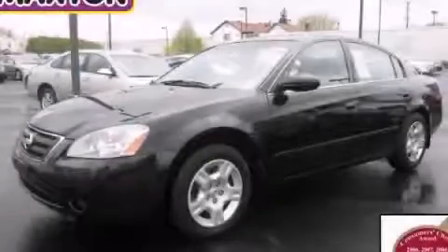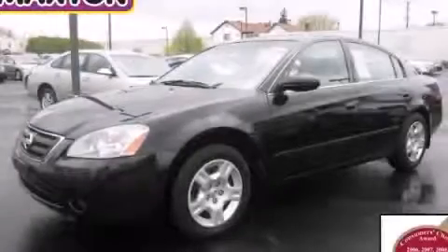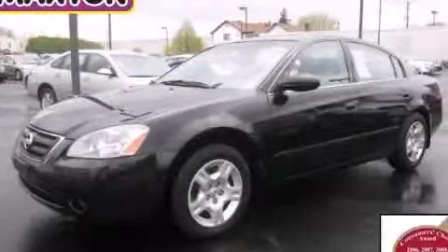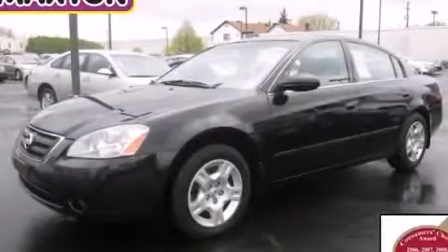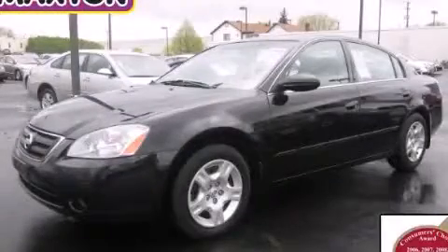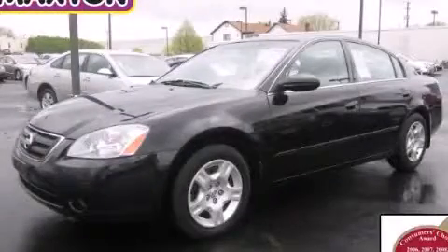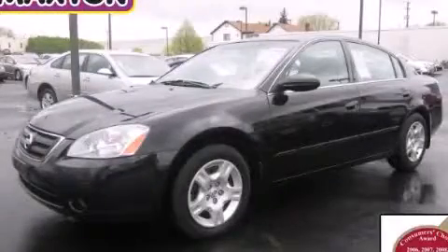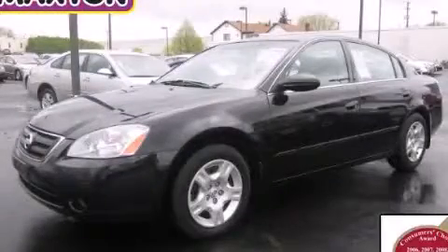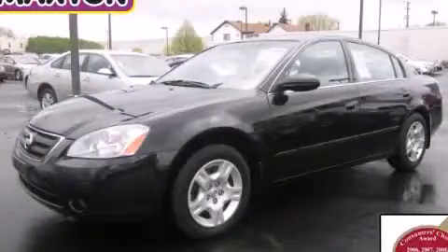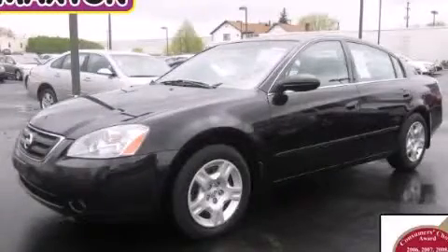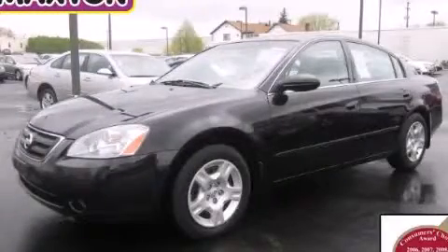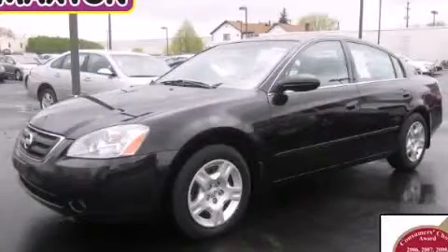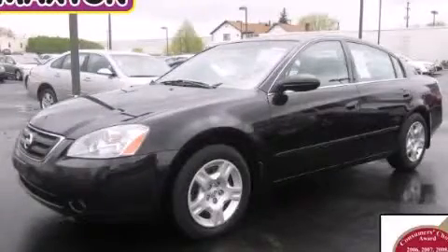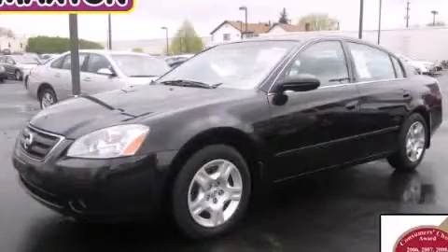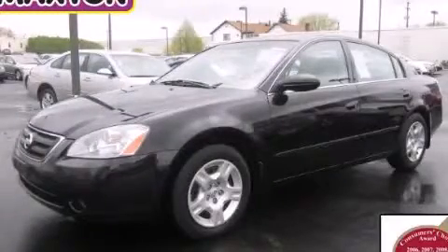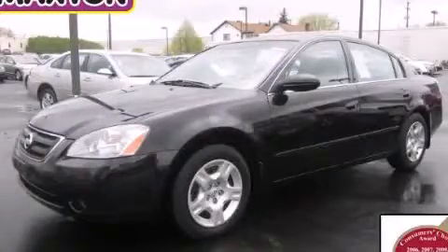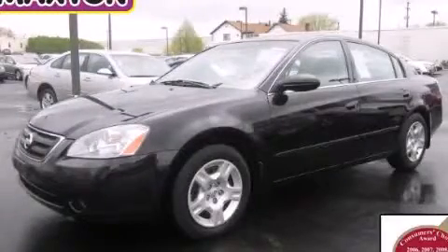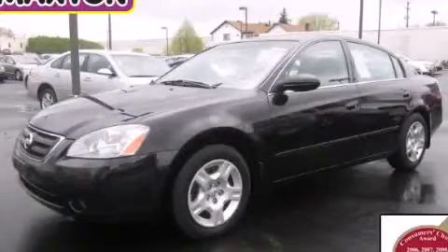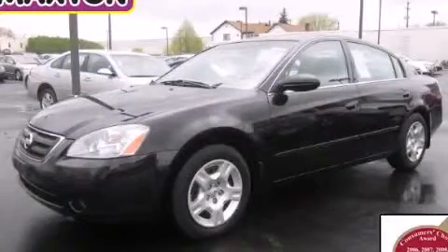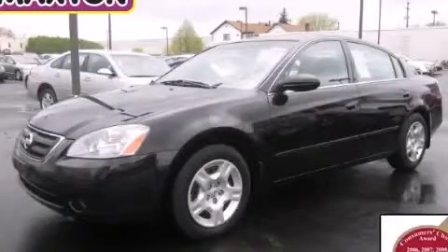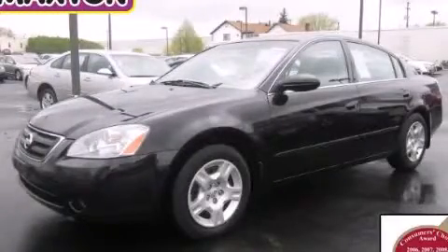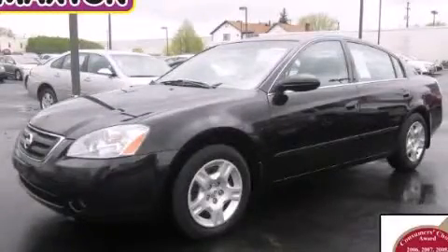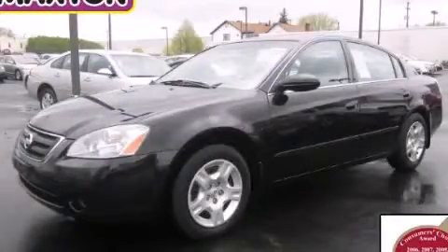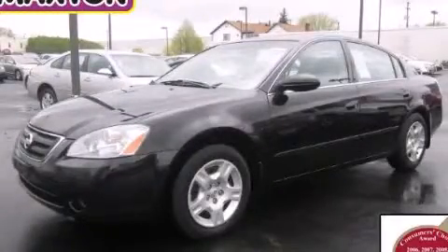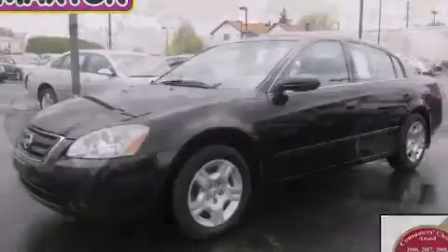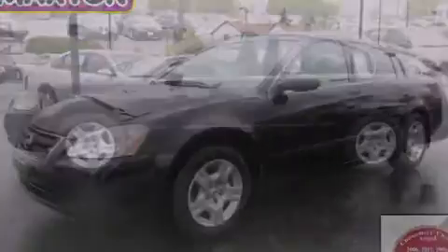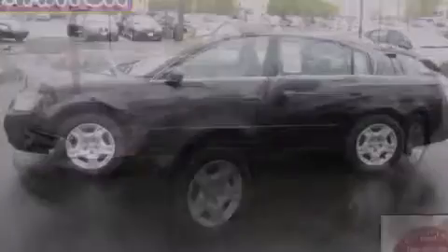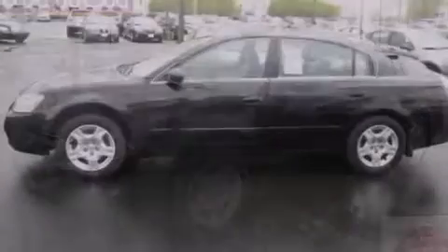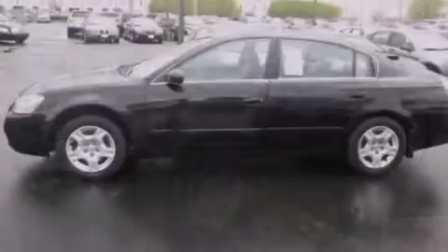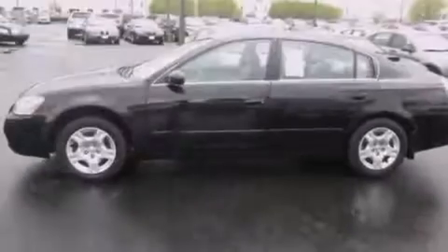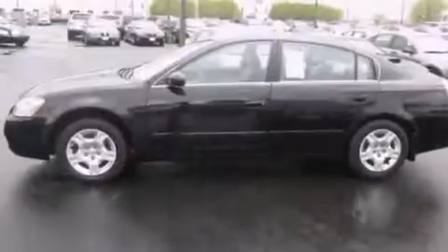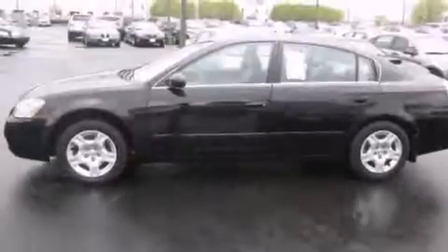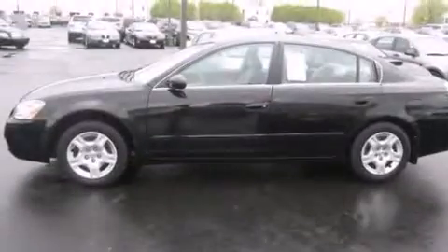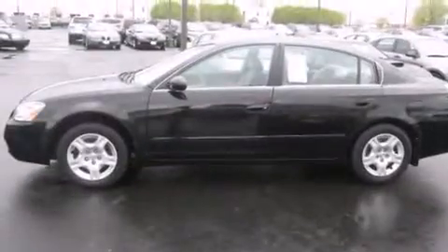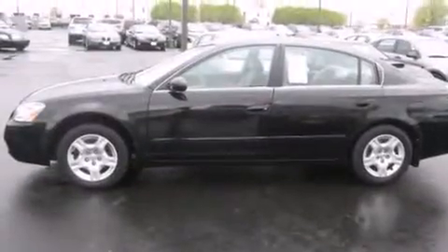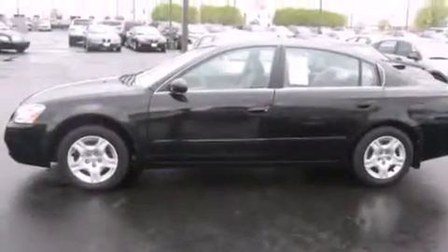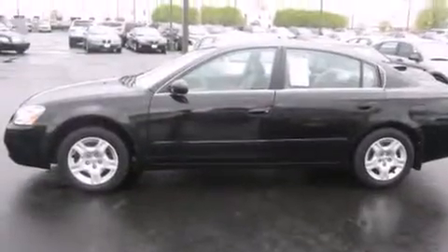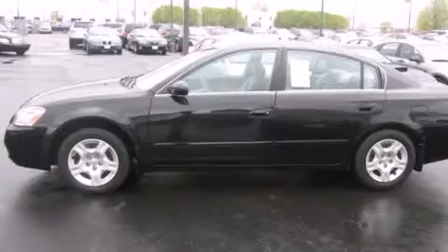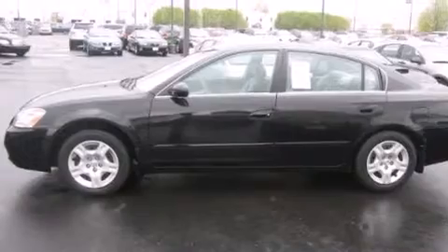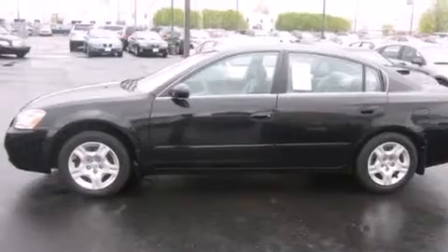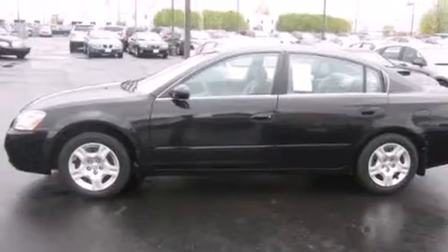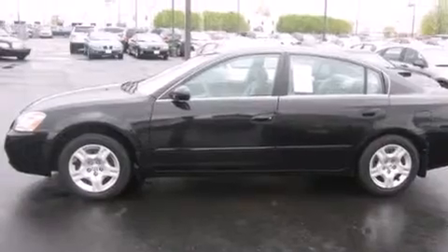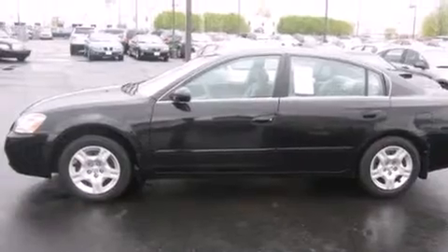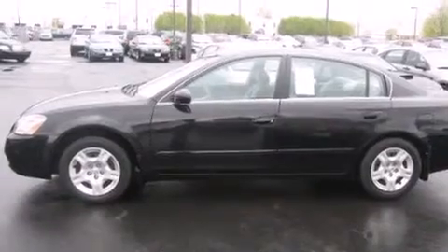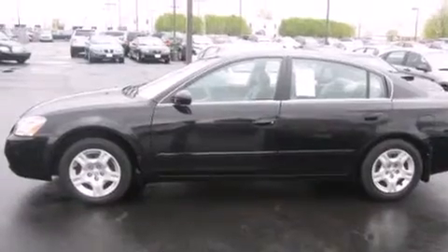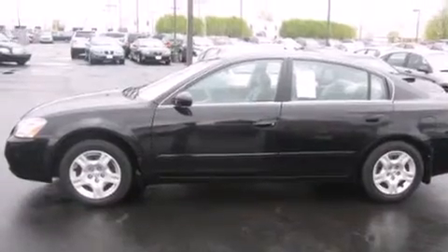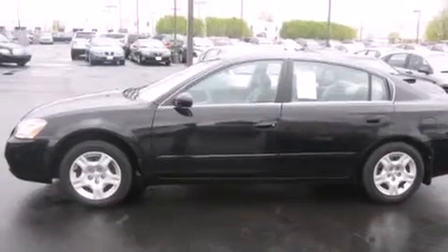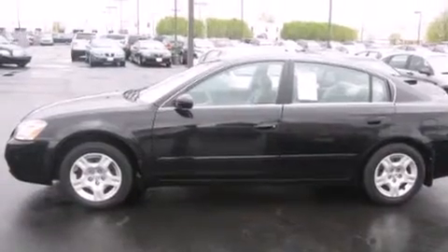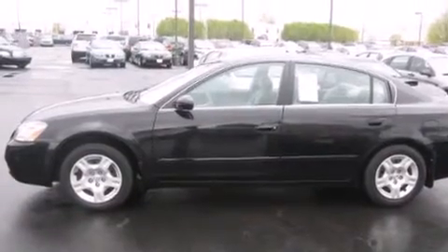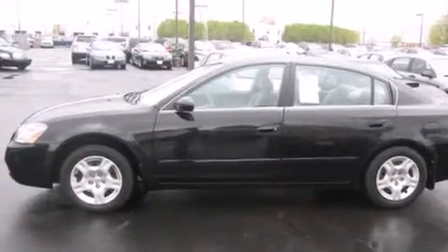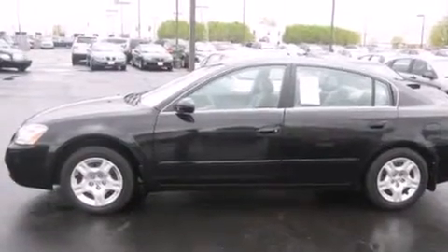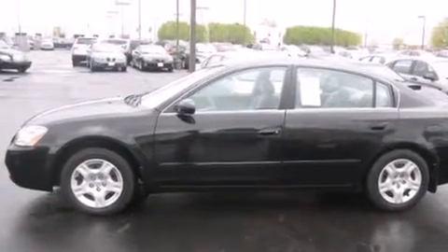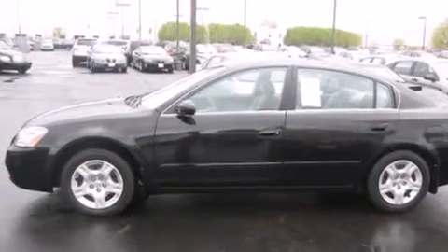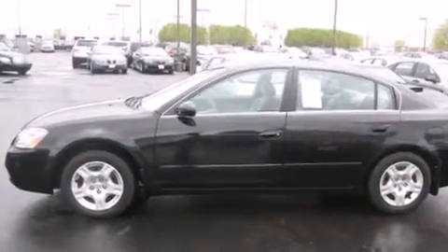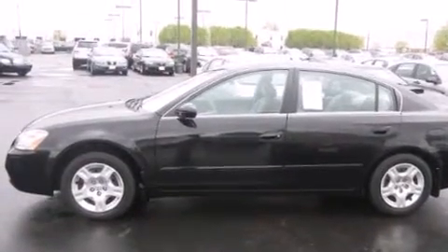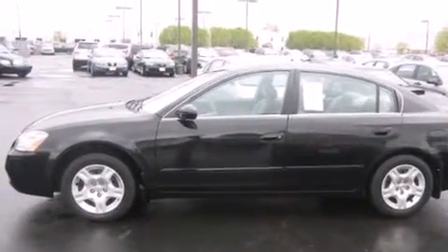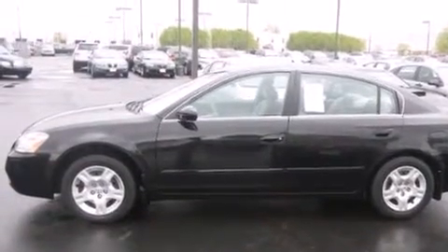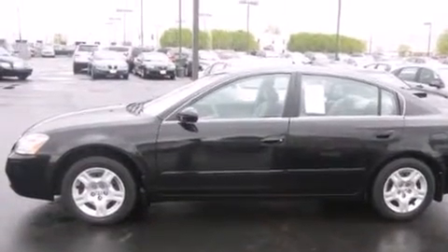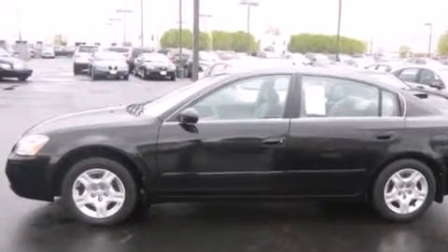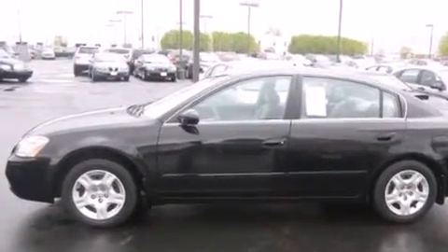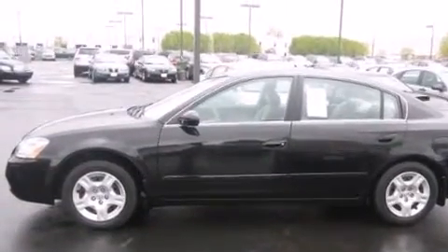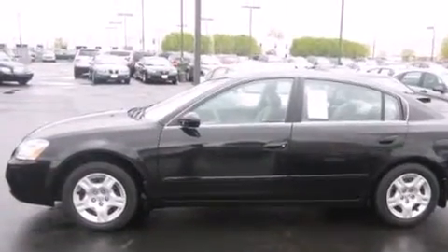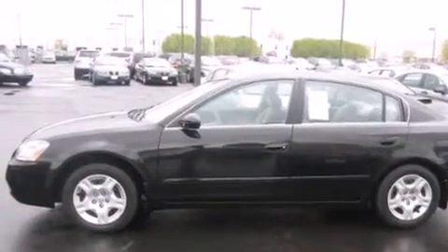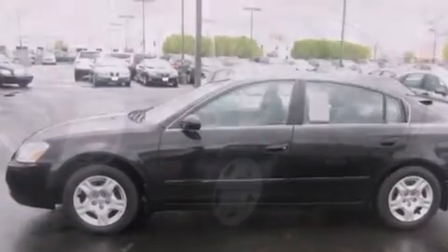This is a 2003 Nissan Altima. It has a 2.5-liter four-cylinder engine and an automatic transmission.